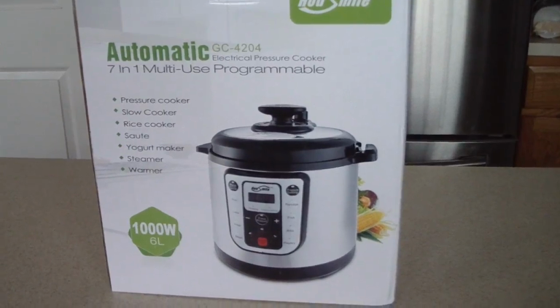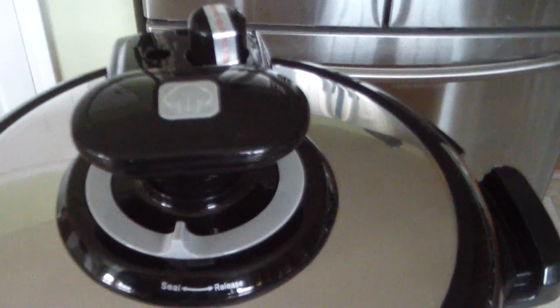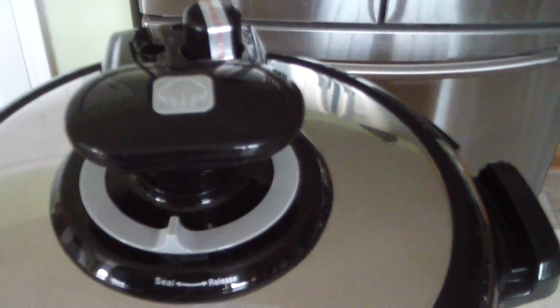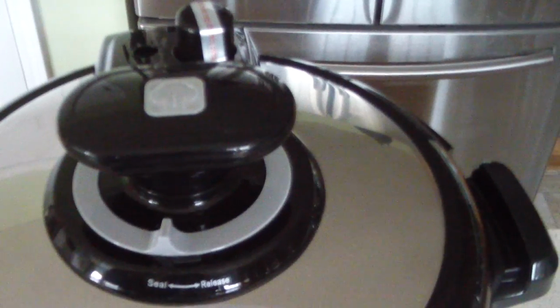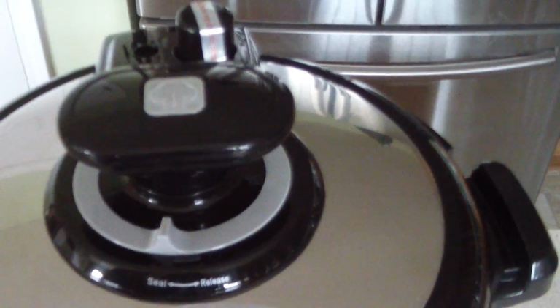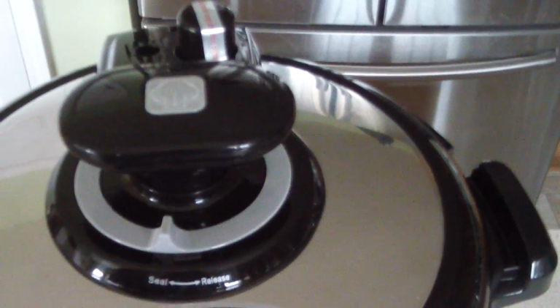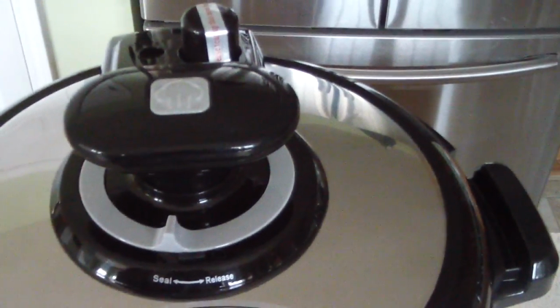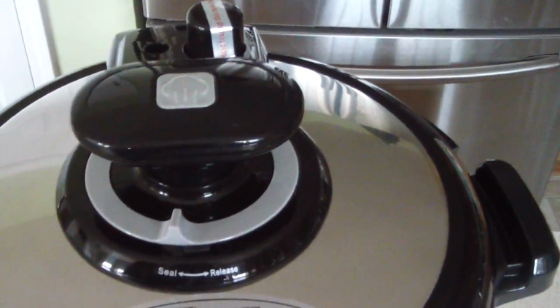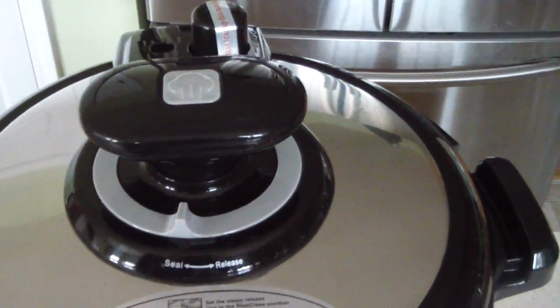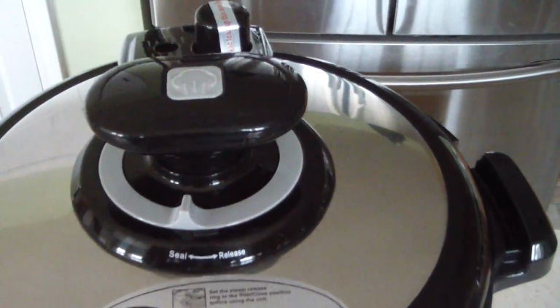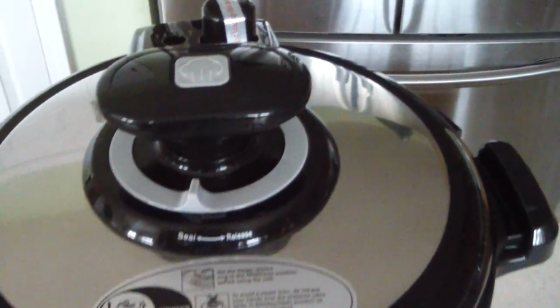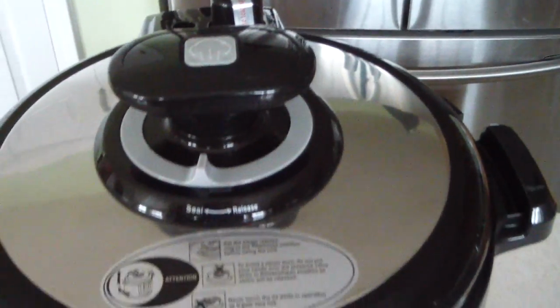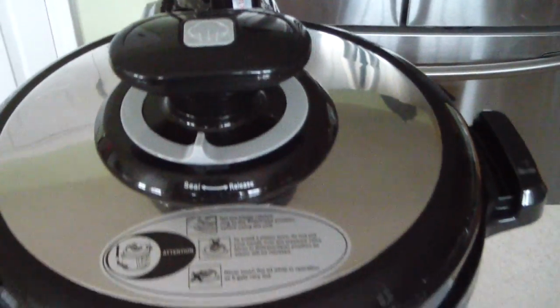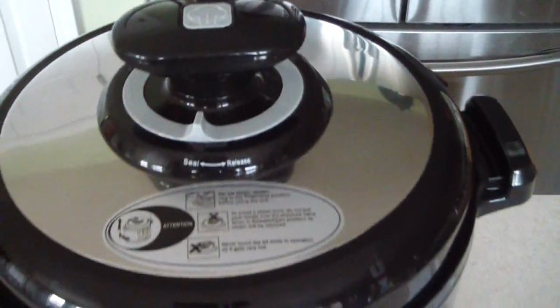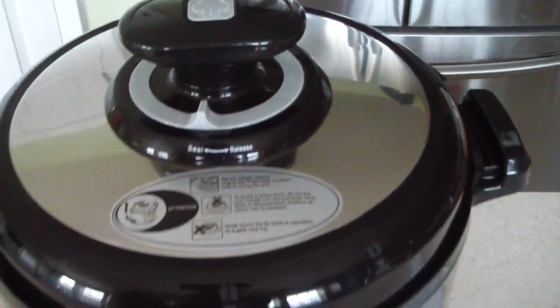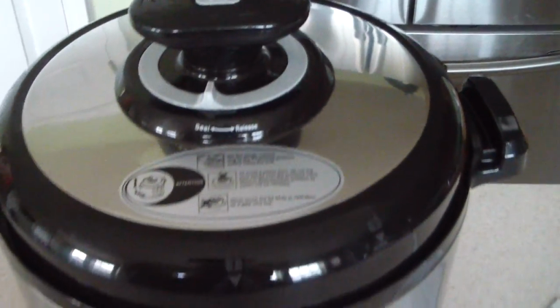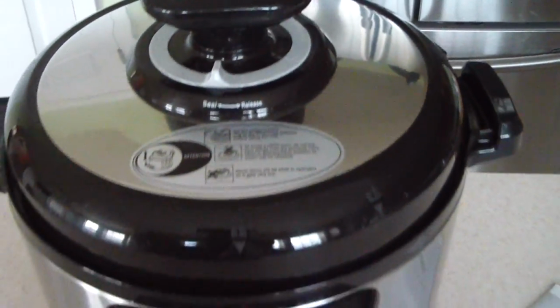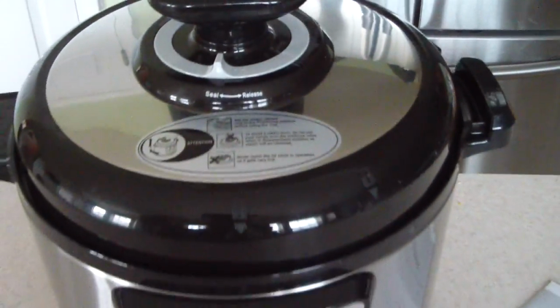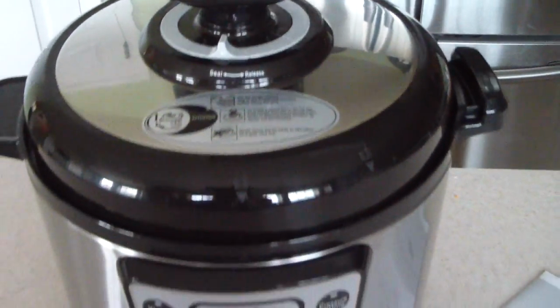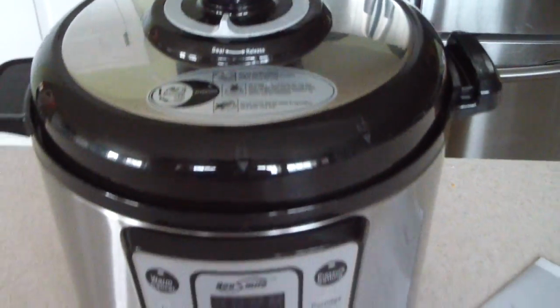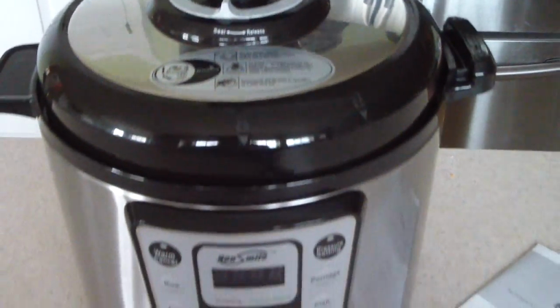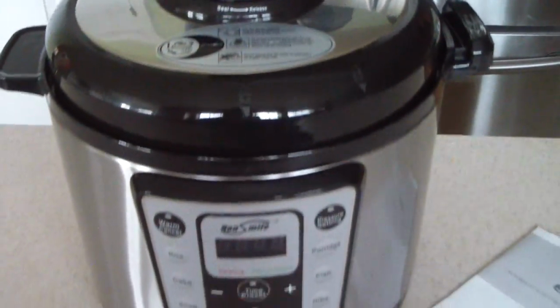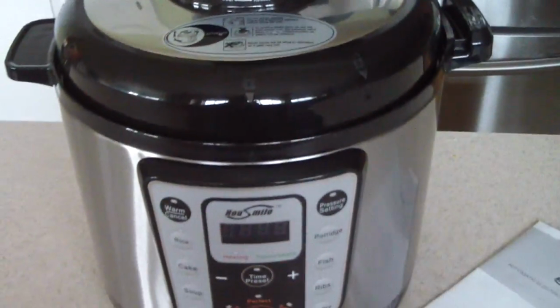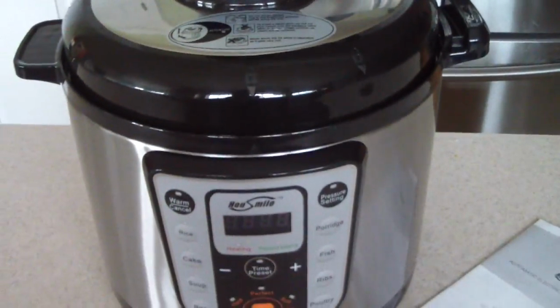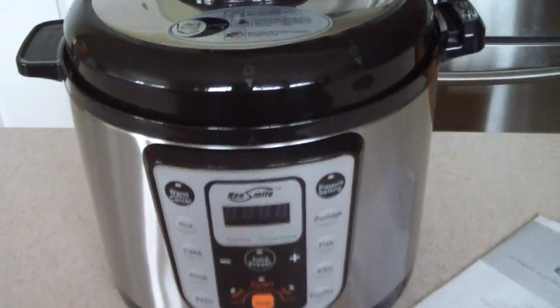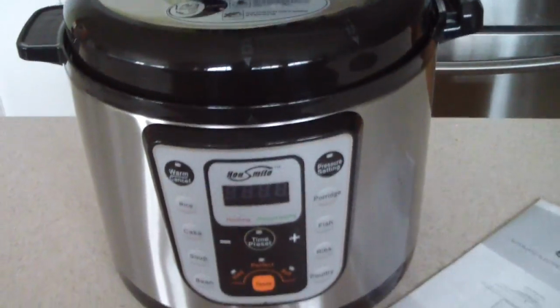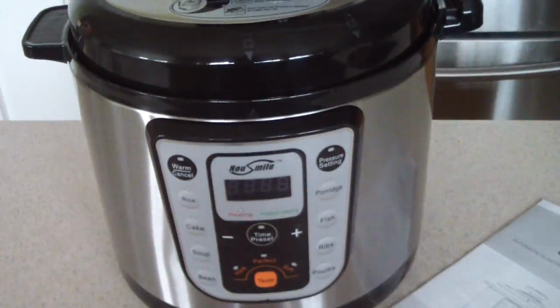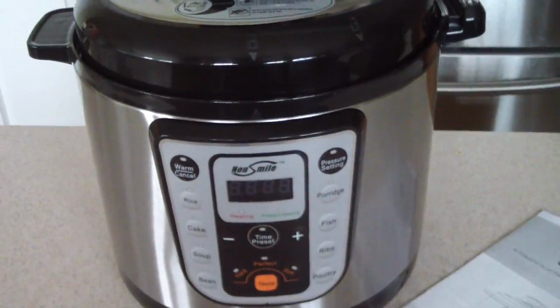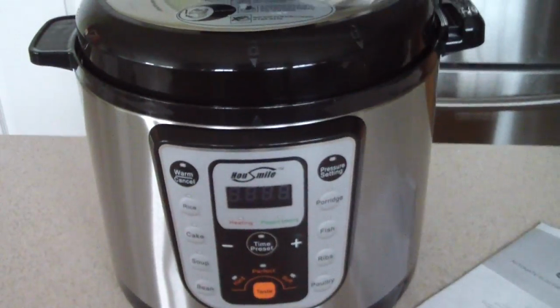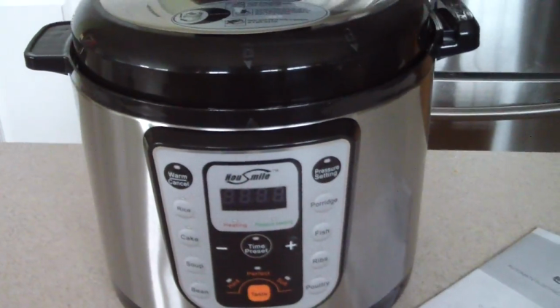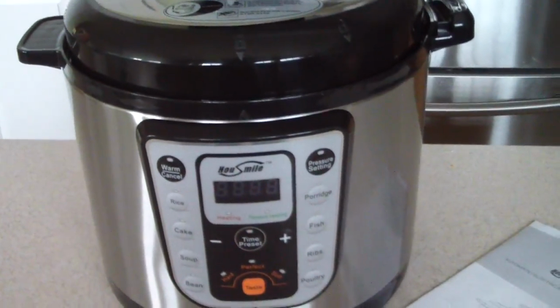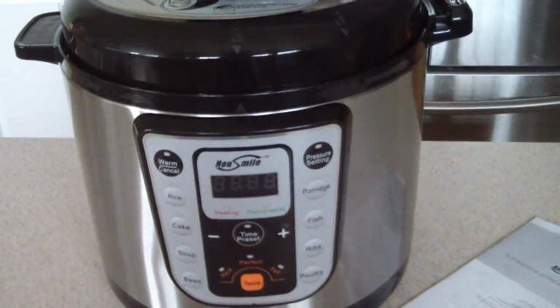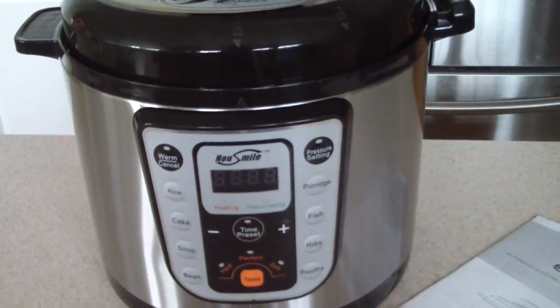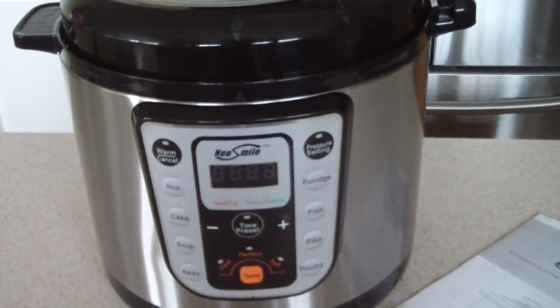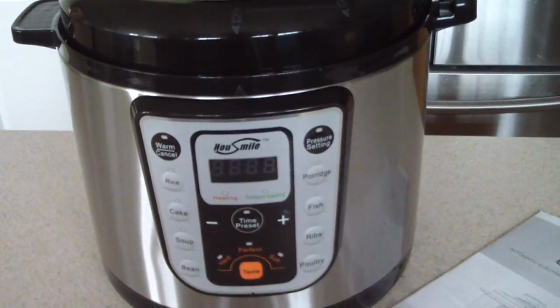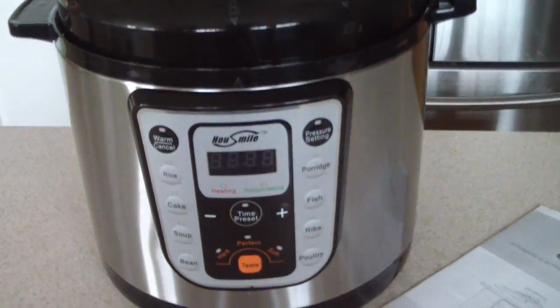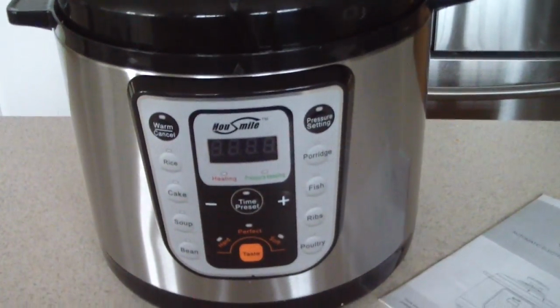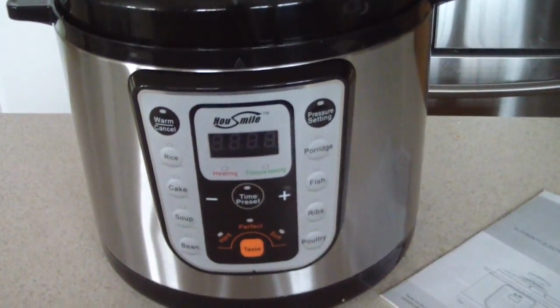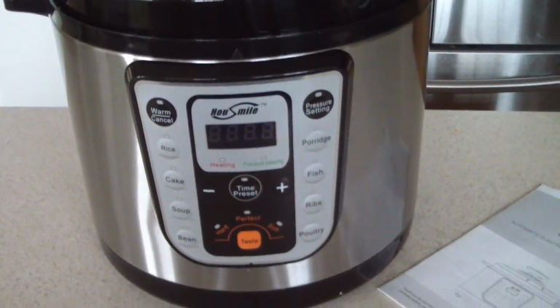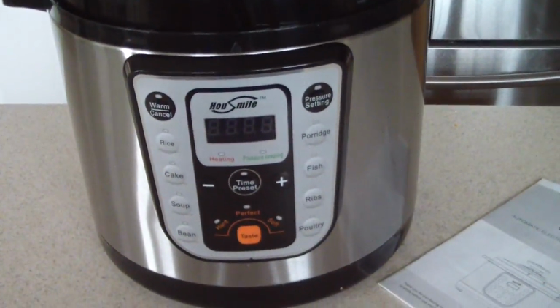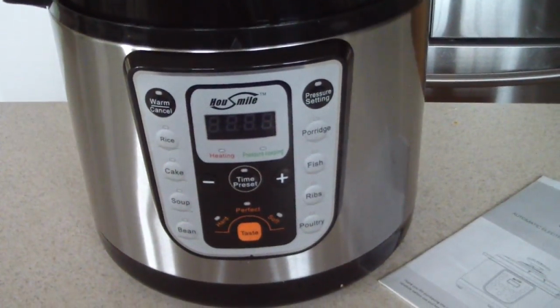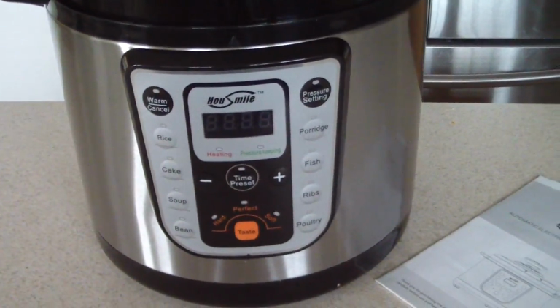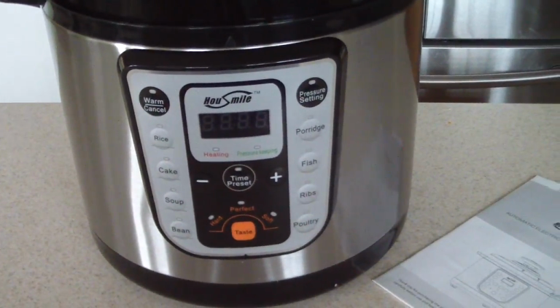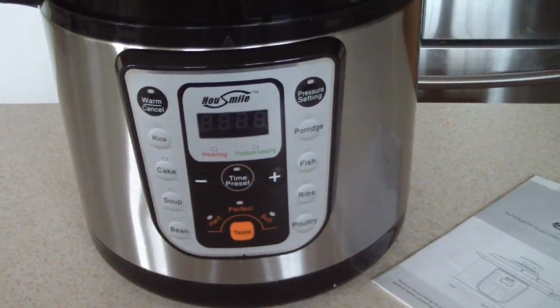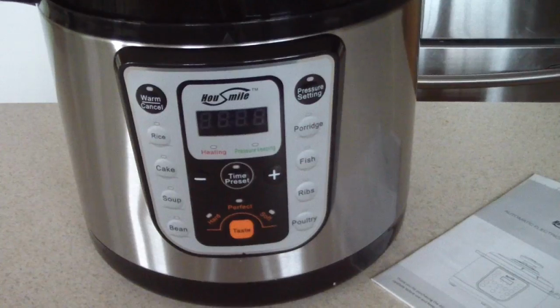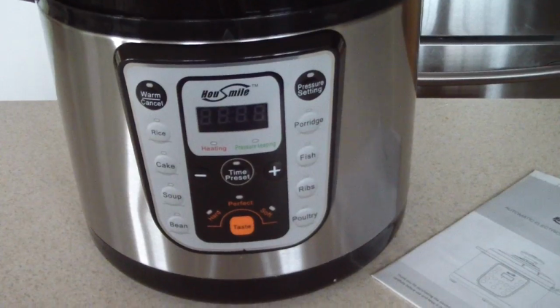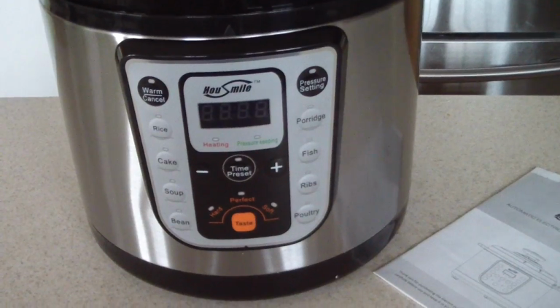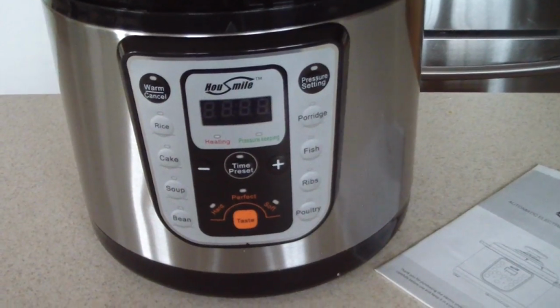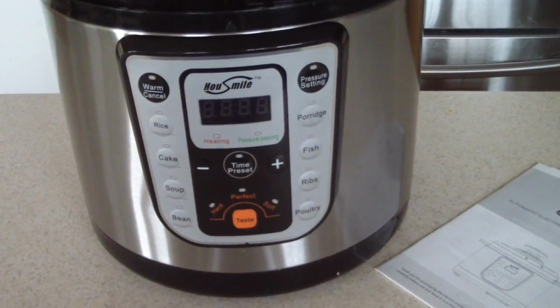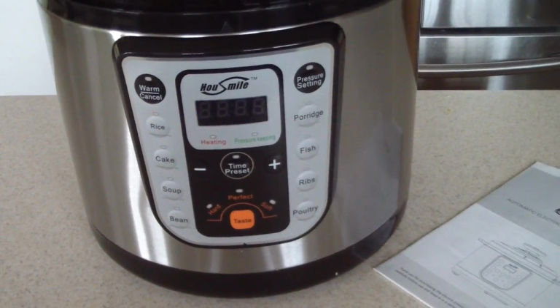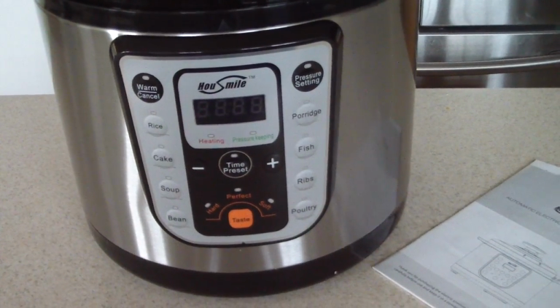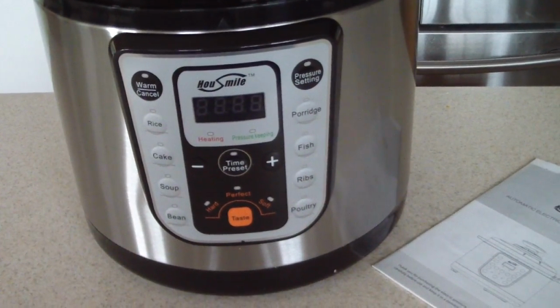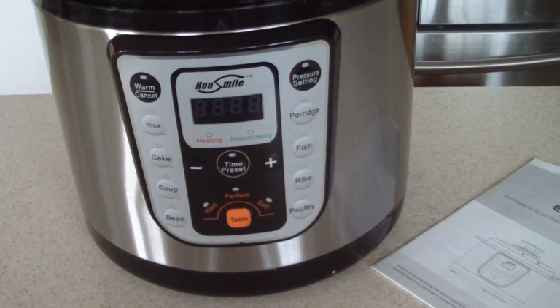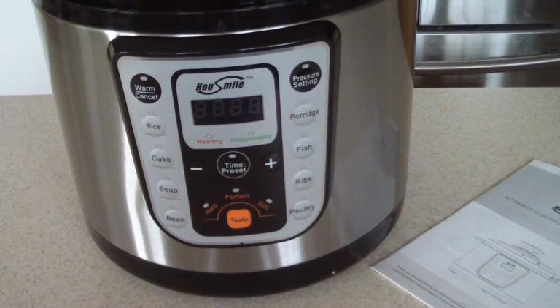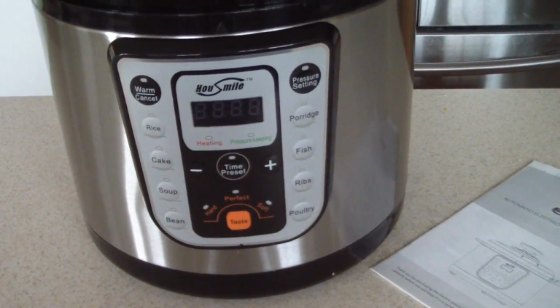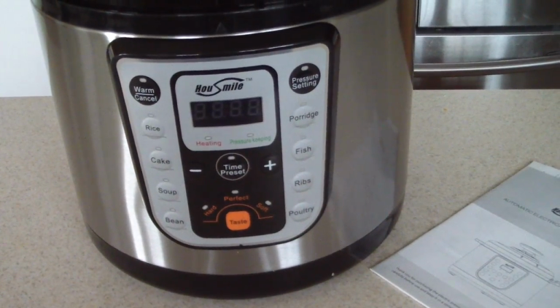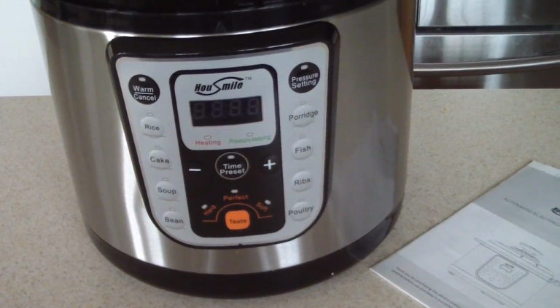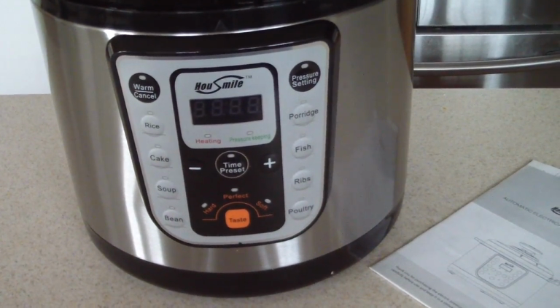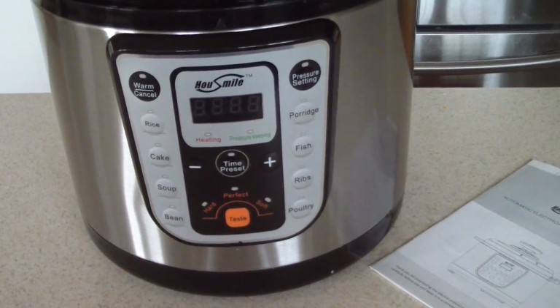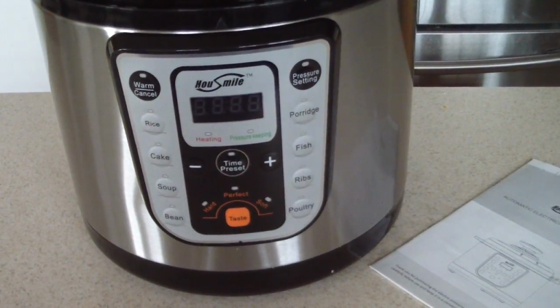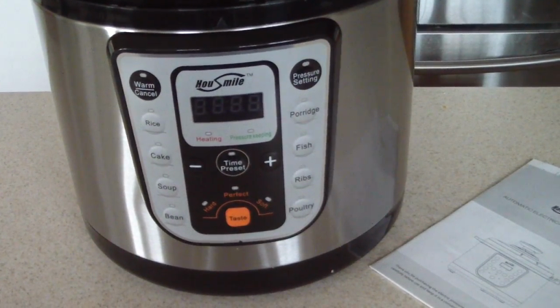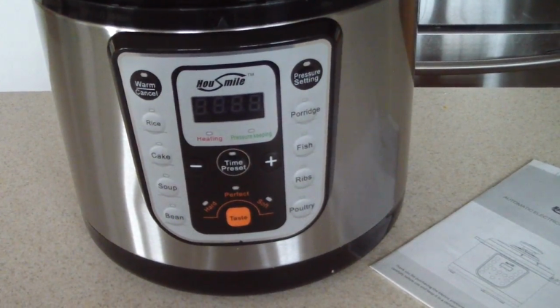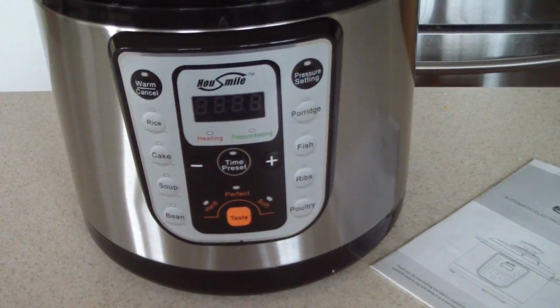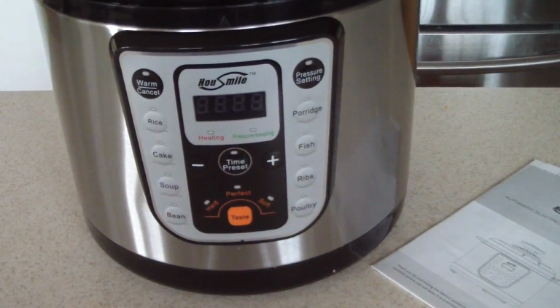The link will be in the description where to get yours, and by the way we got it on Amazon.com.